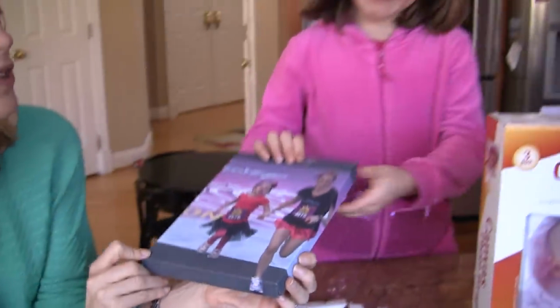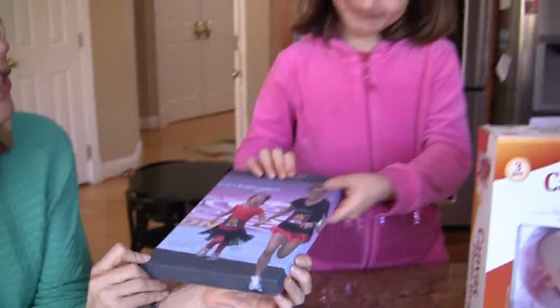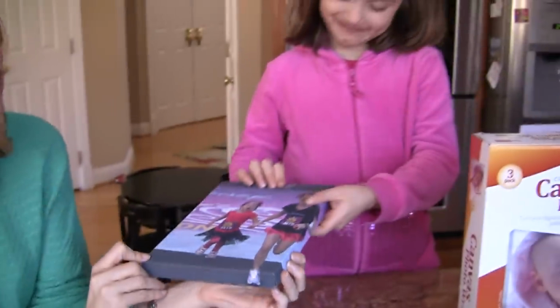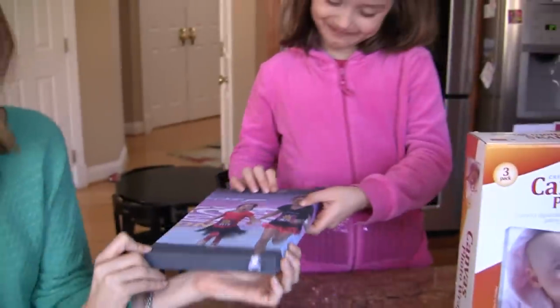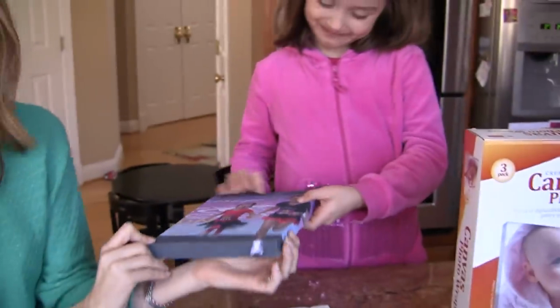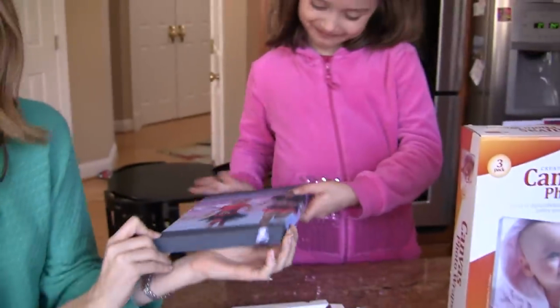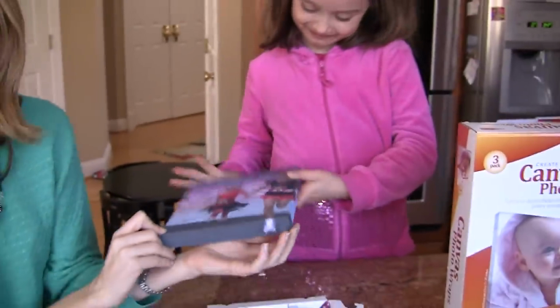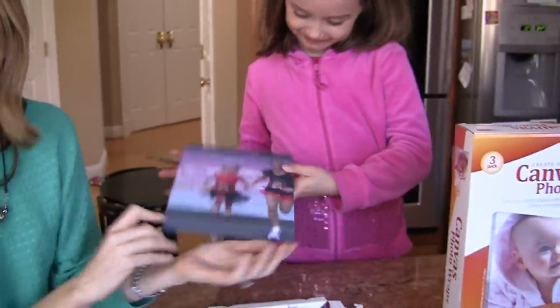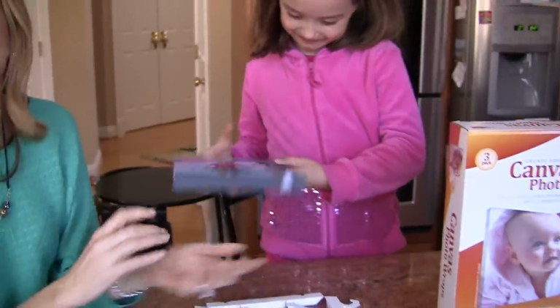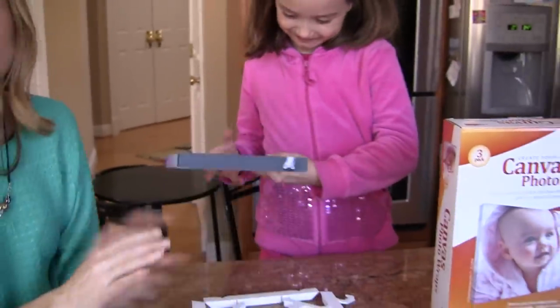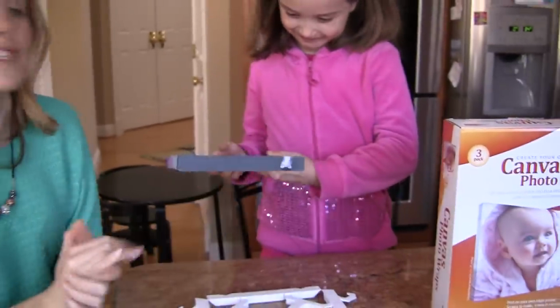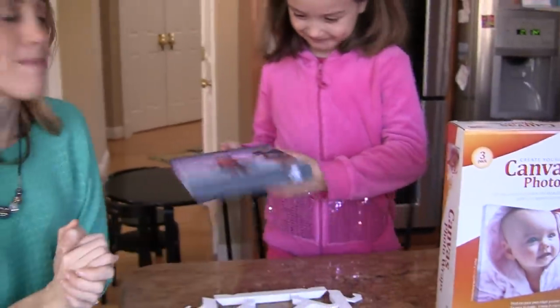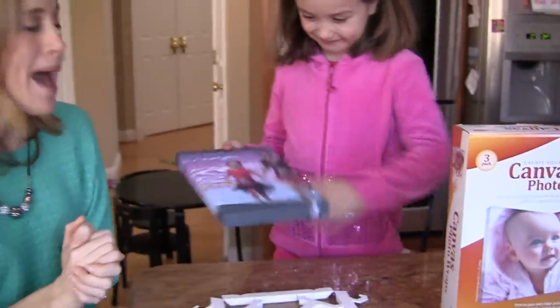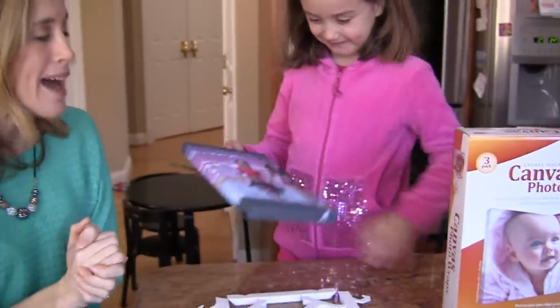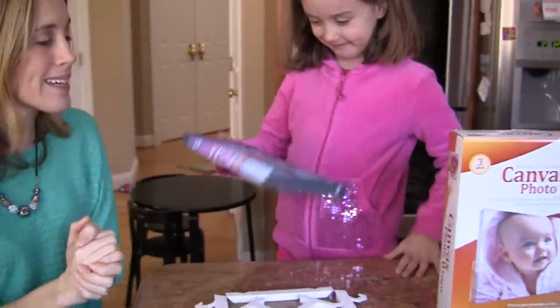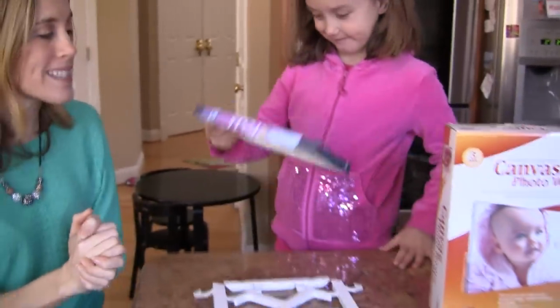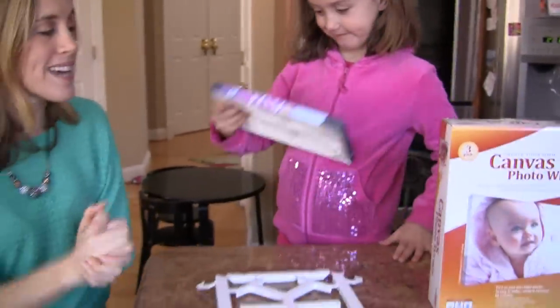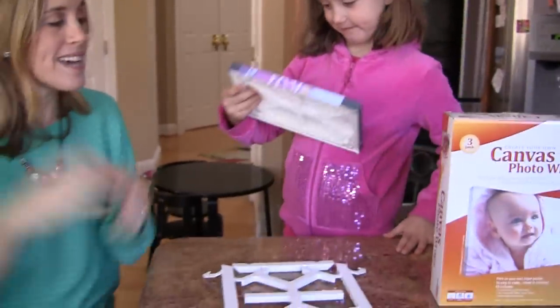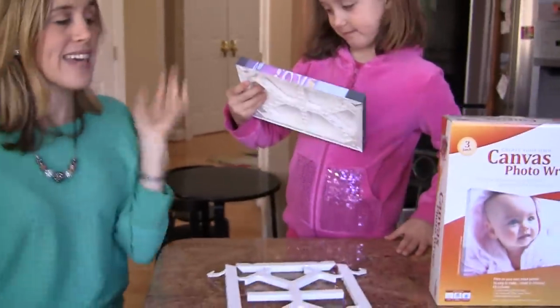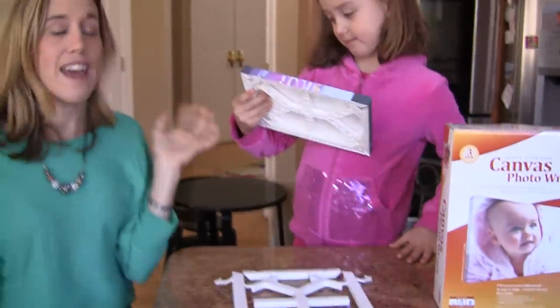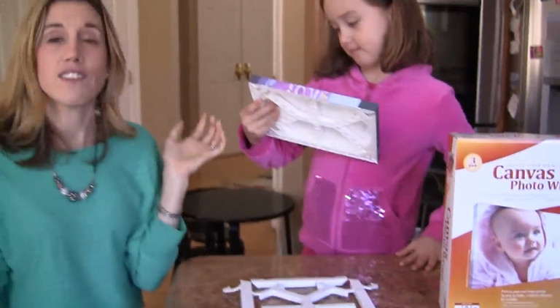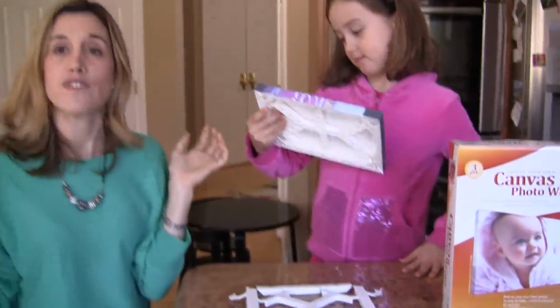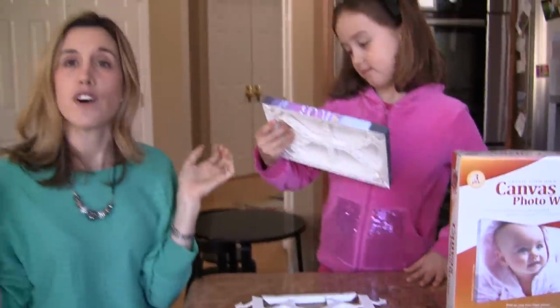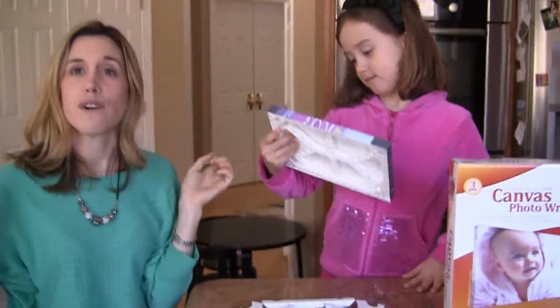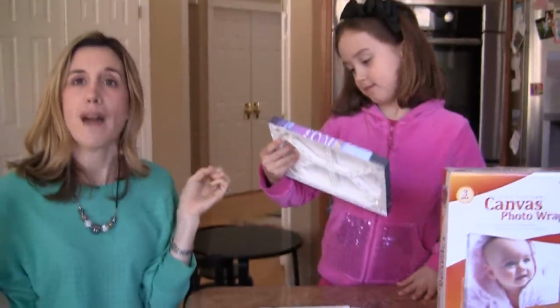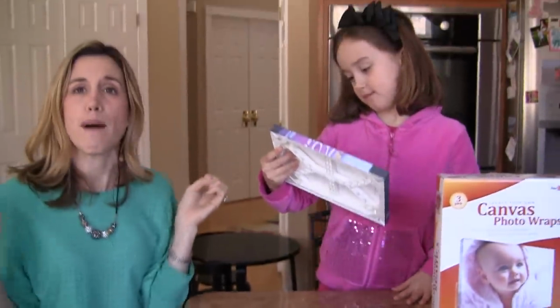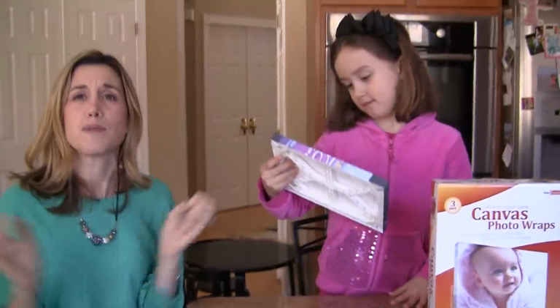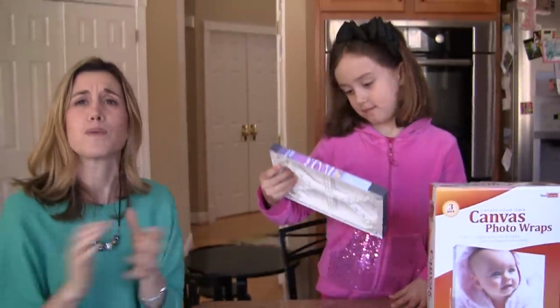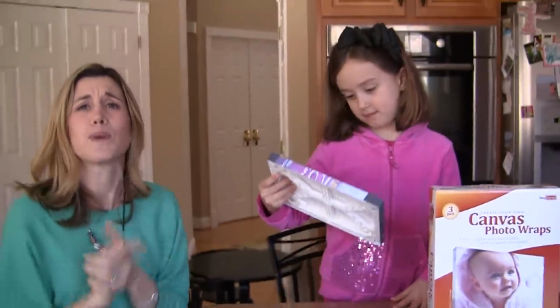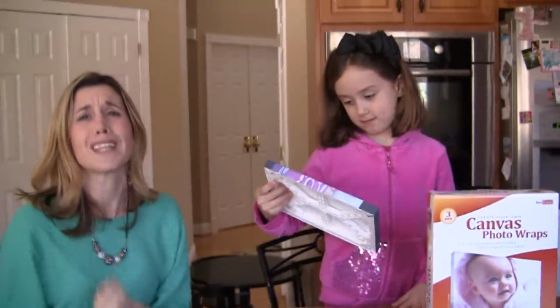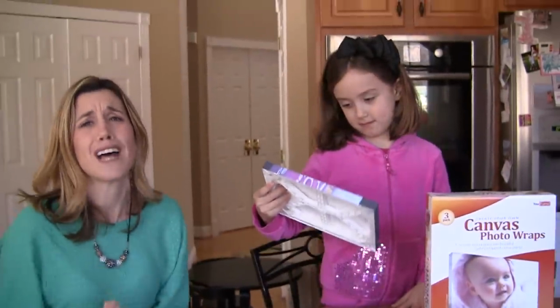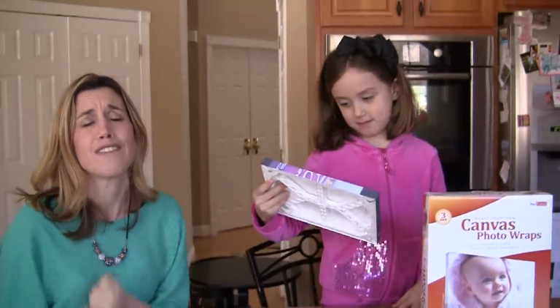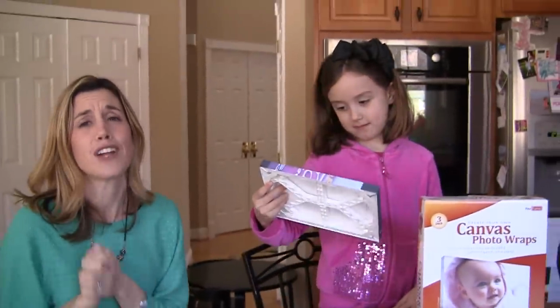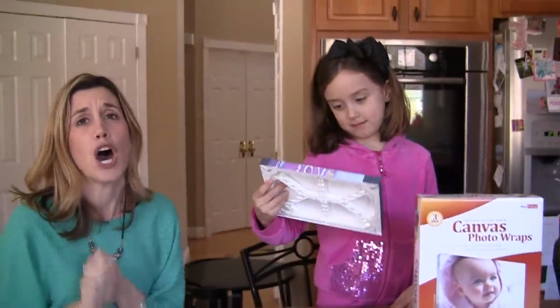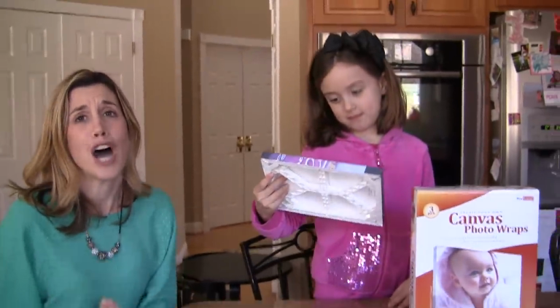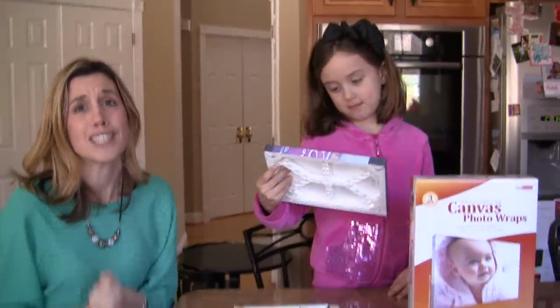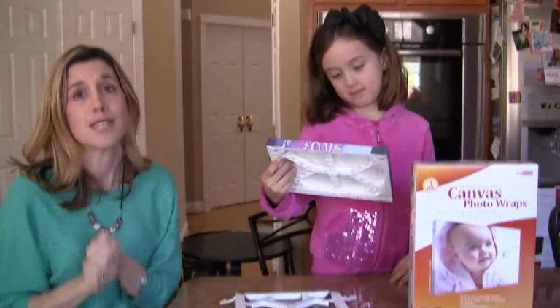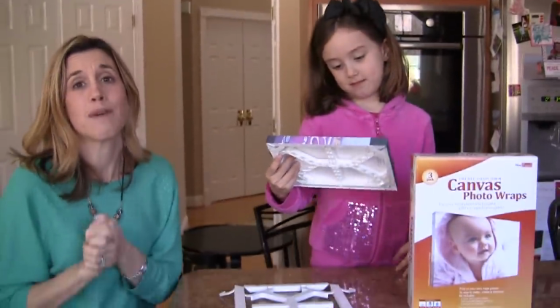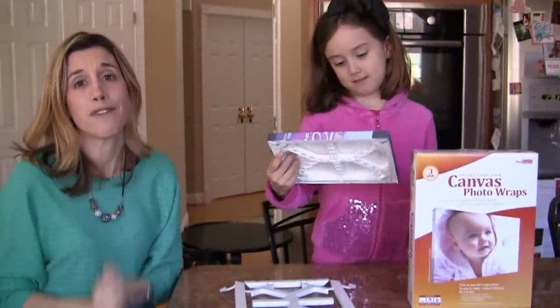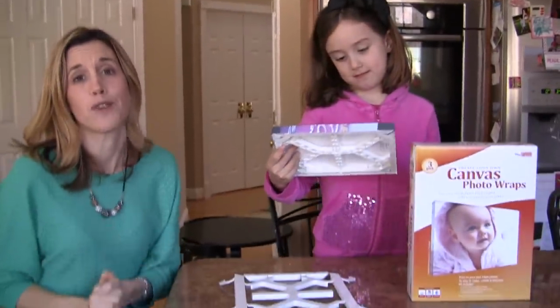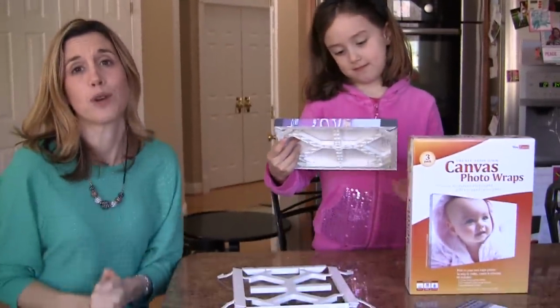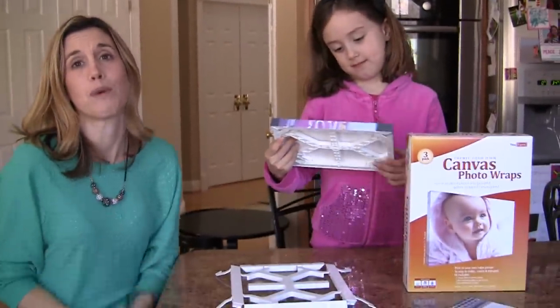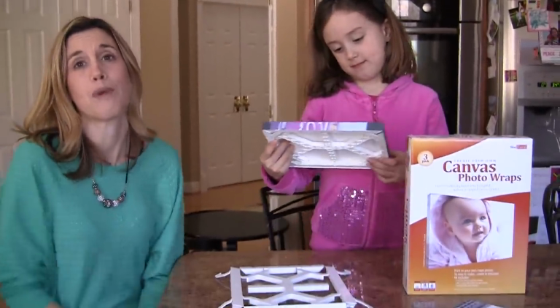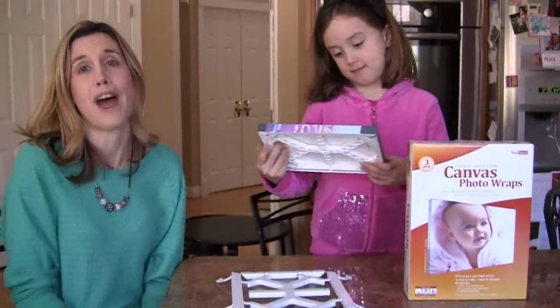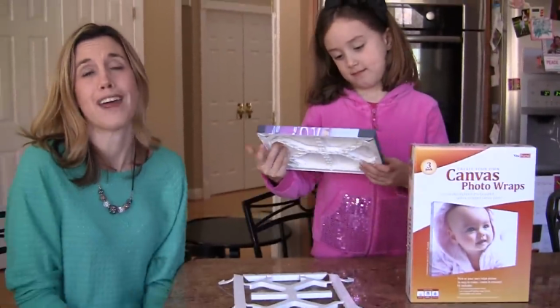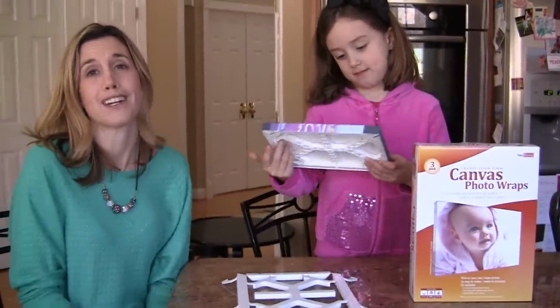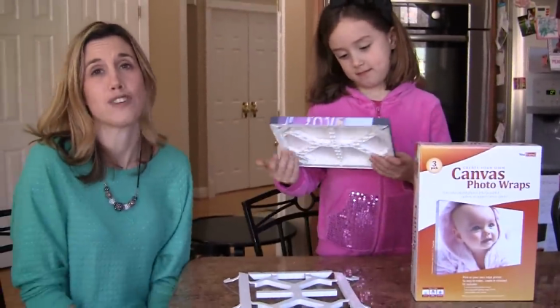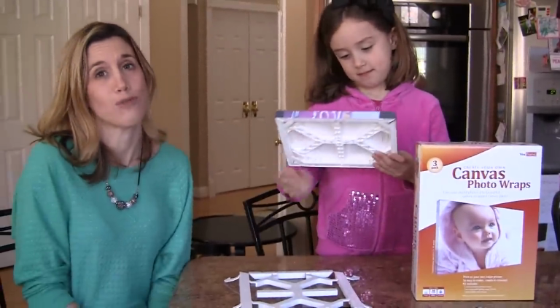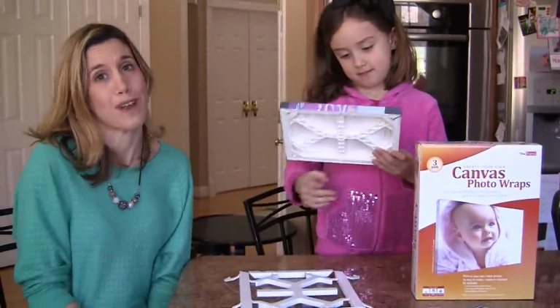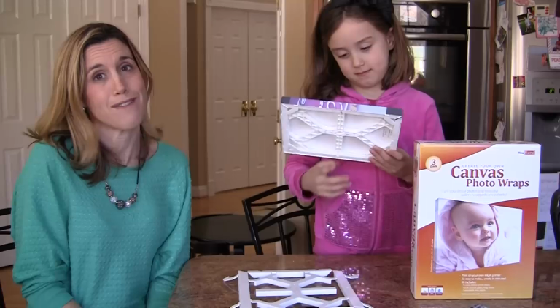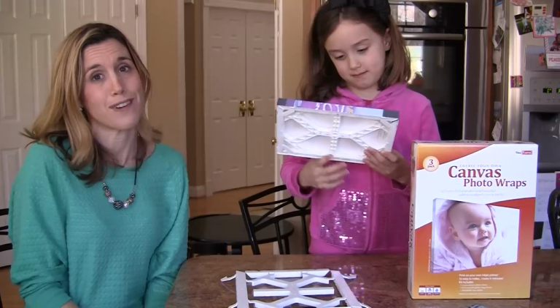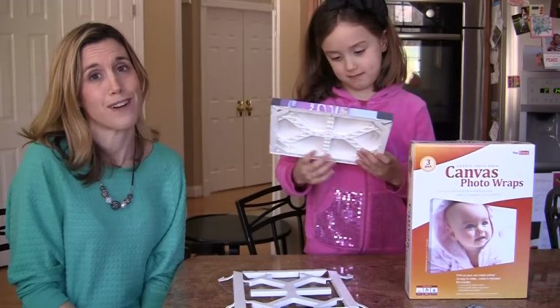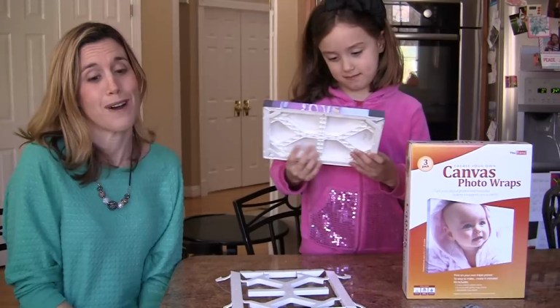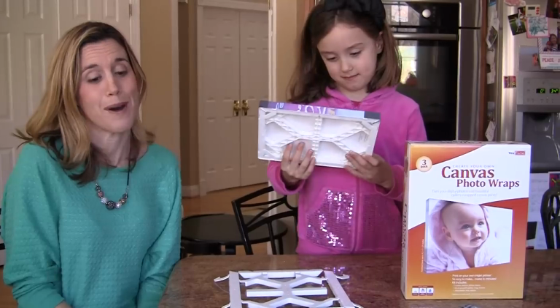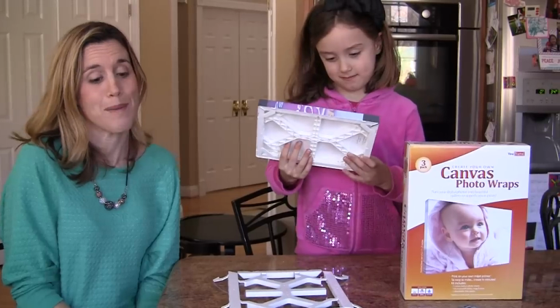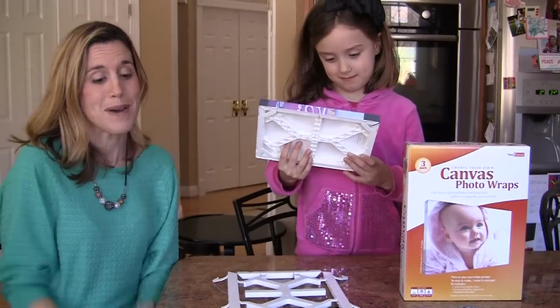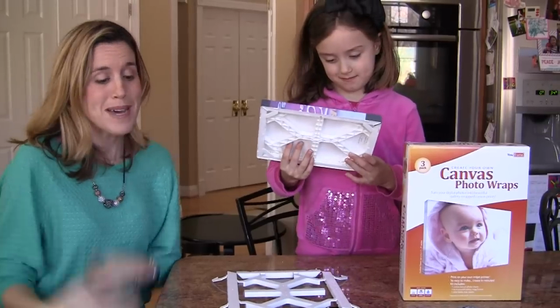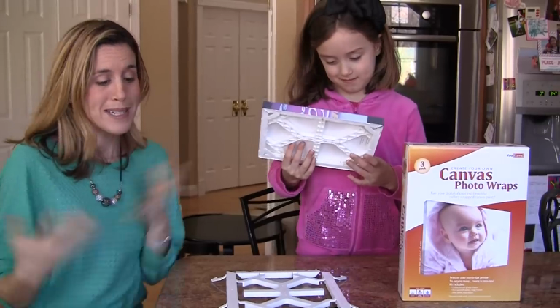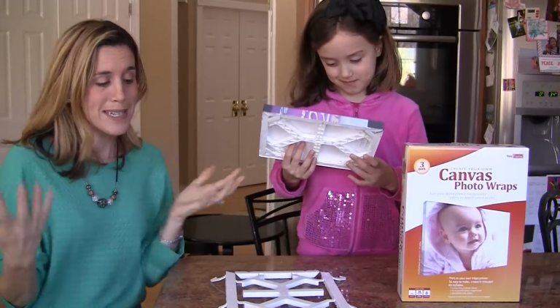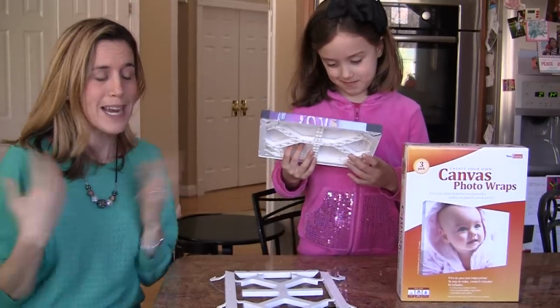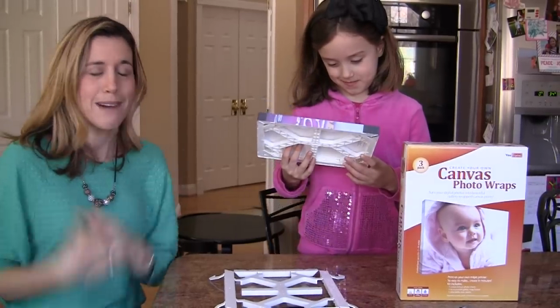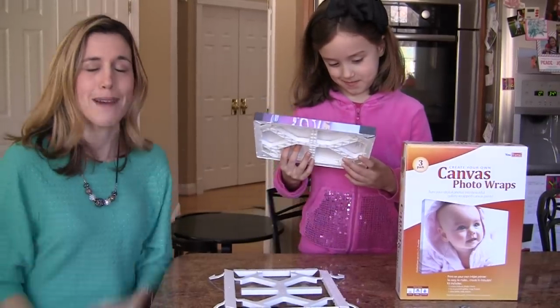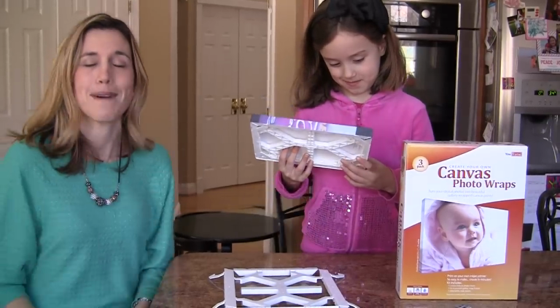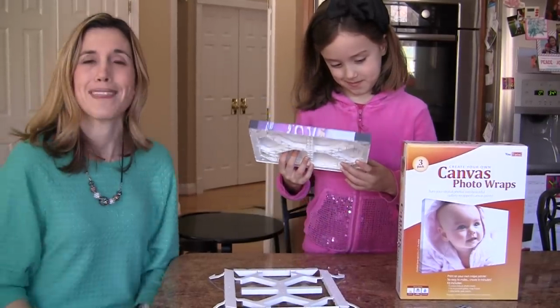These are sold at OfficeMax — Canvas Photo Wraps. We love it. Awesome, affordable product, great for your home to decorate with.